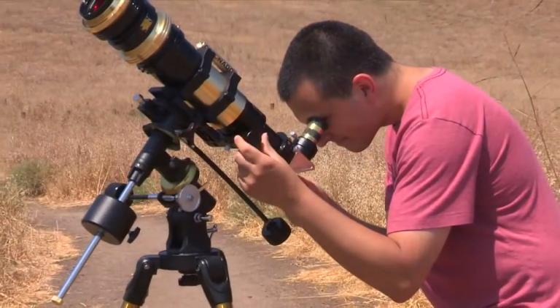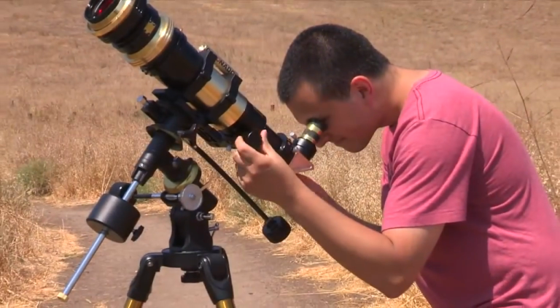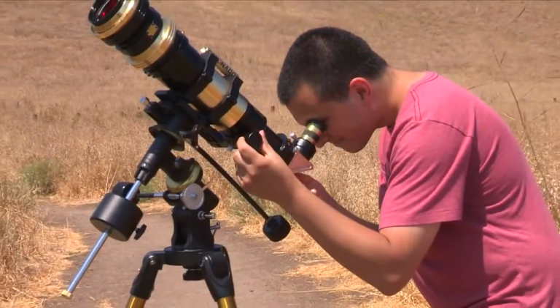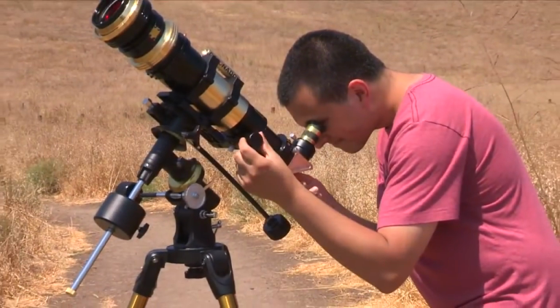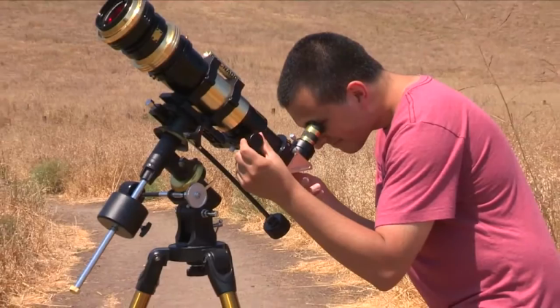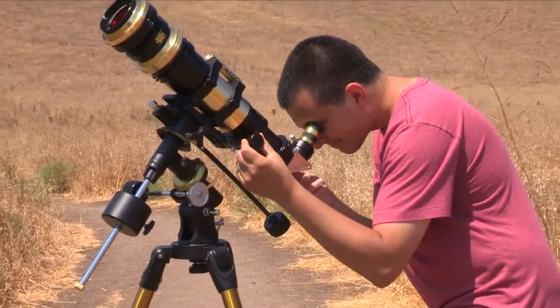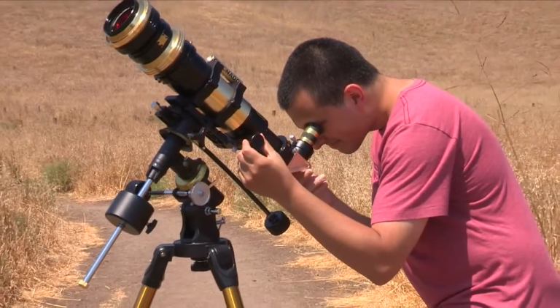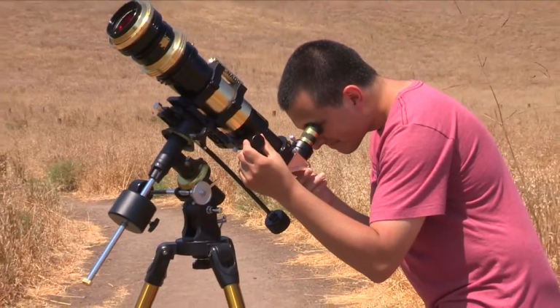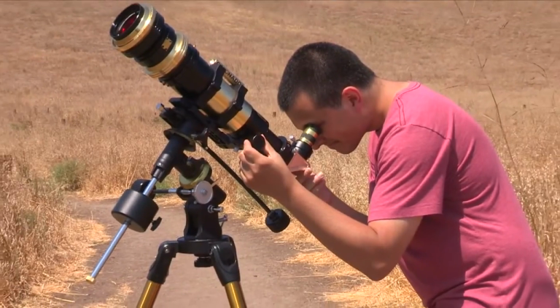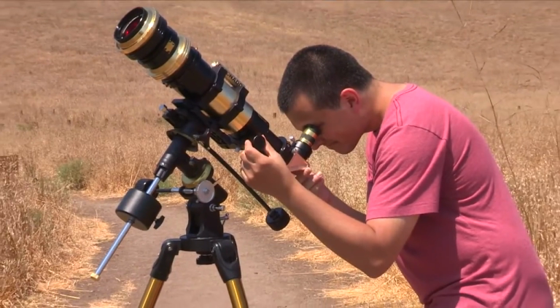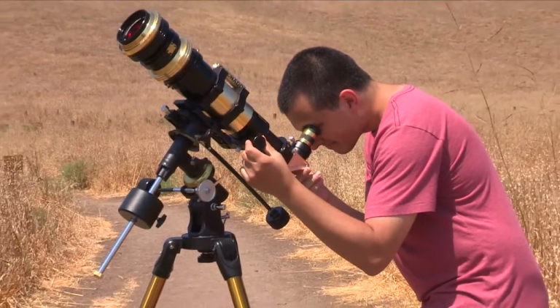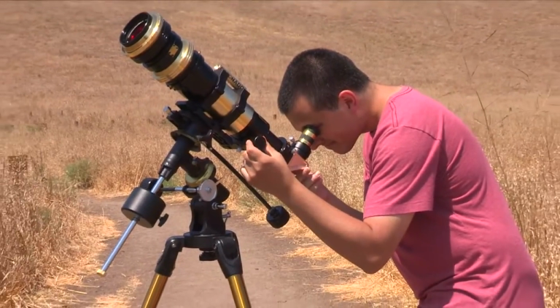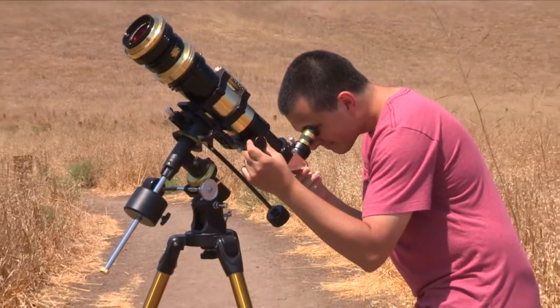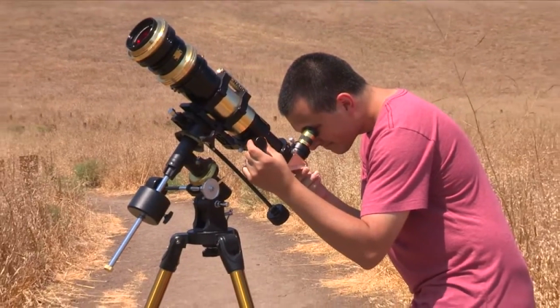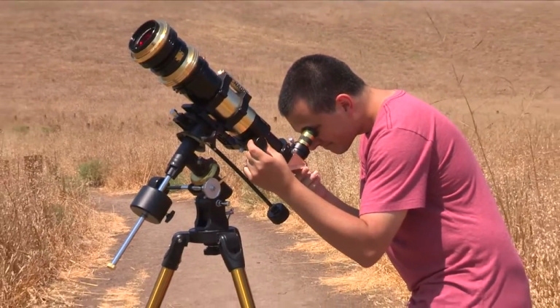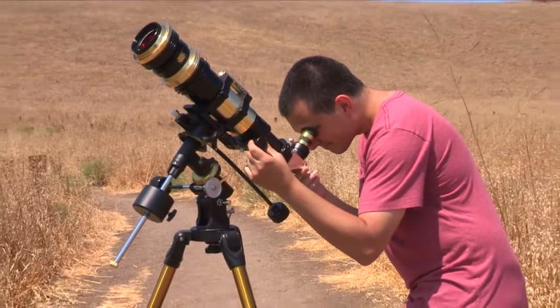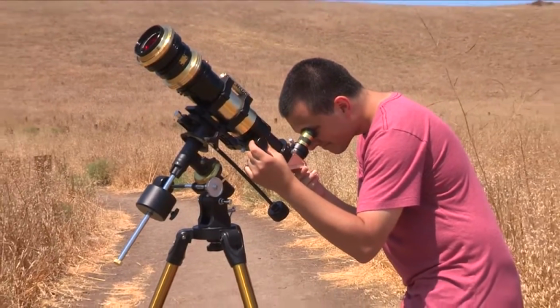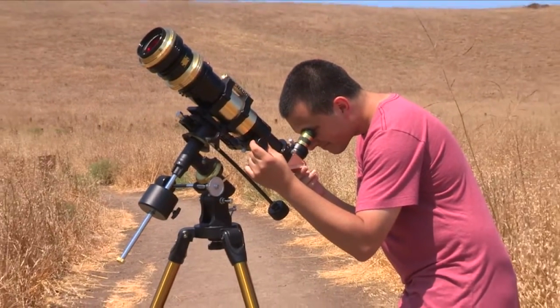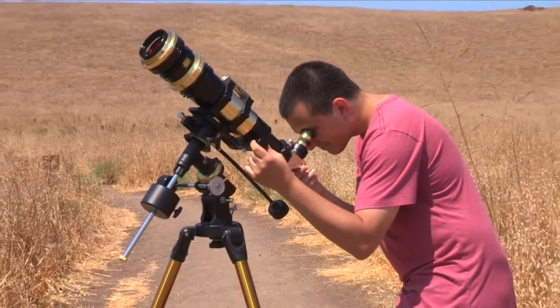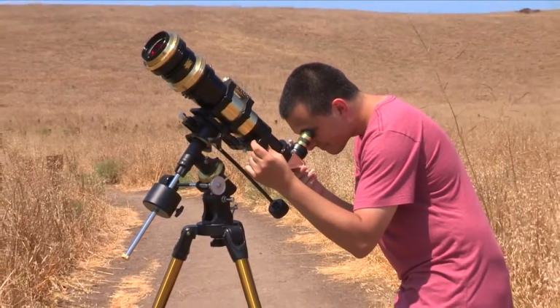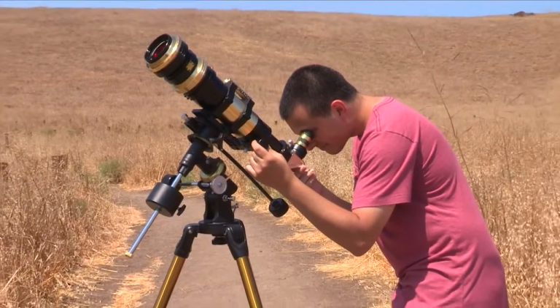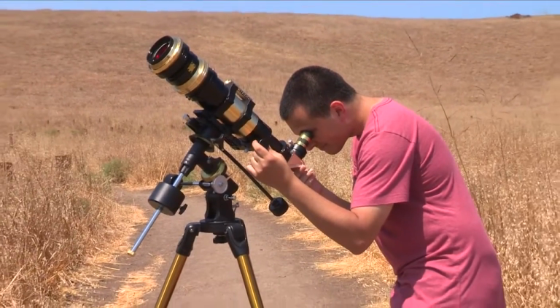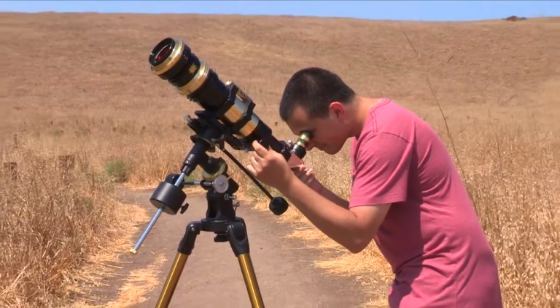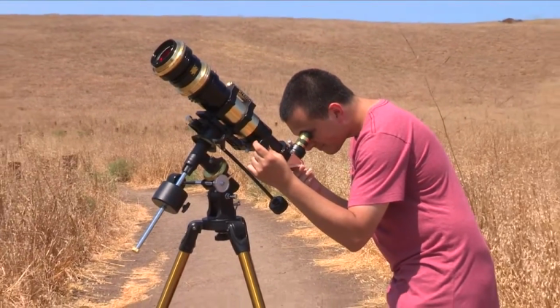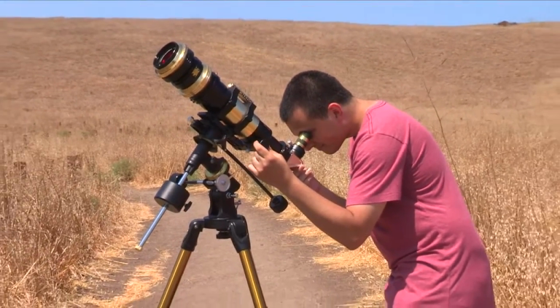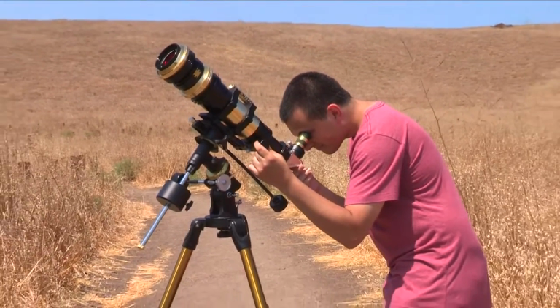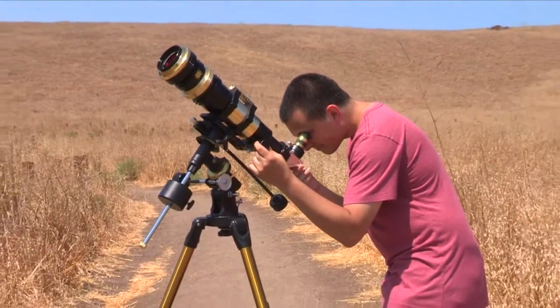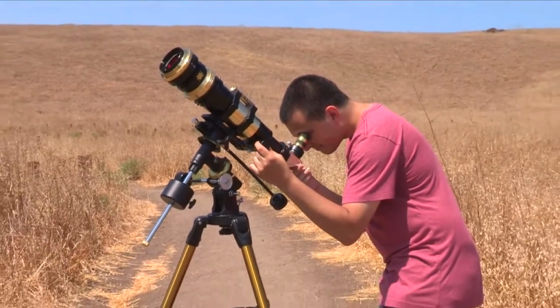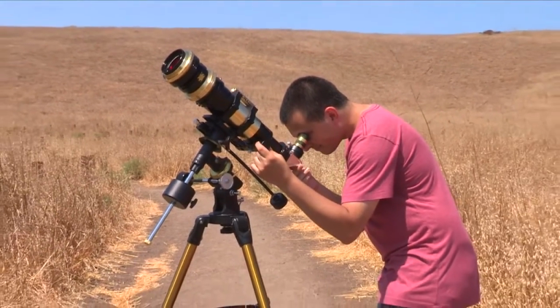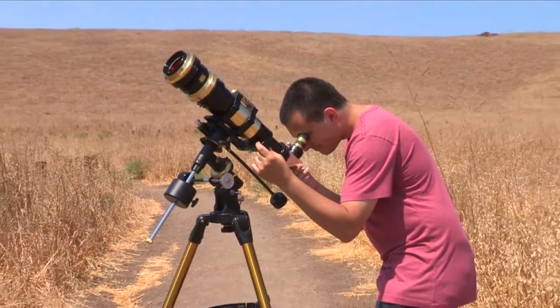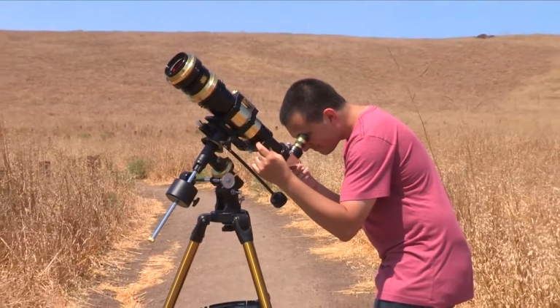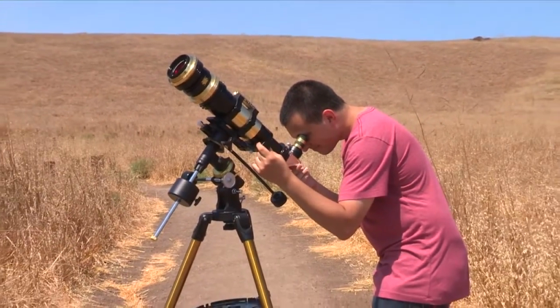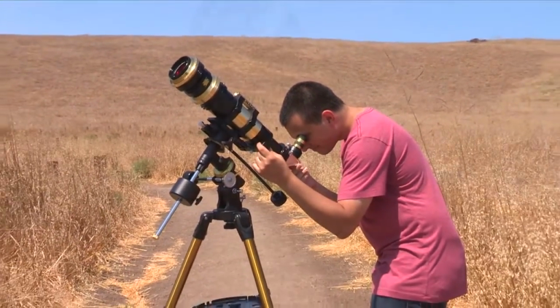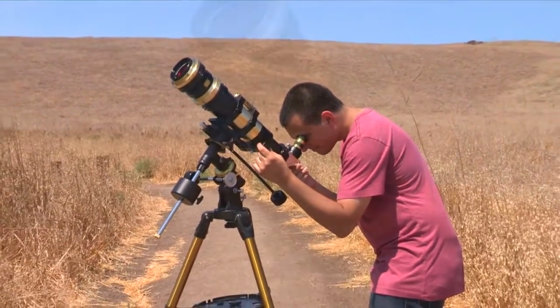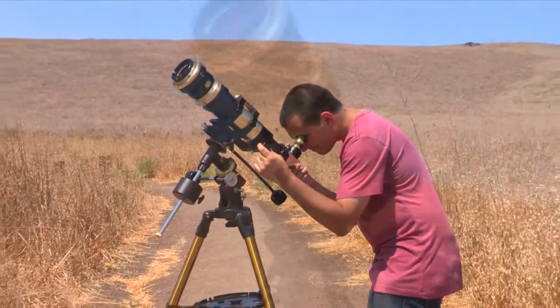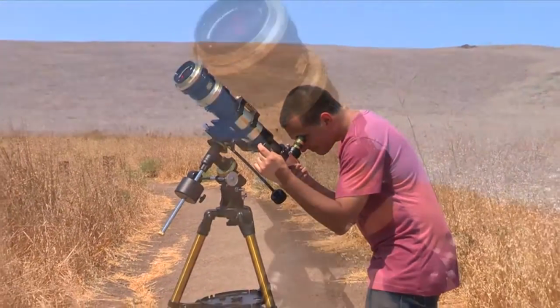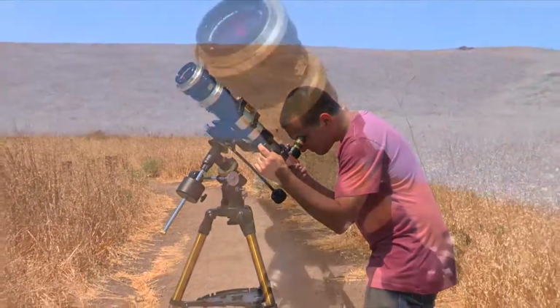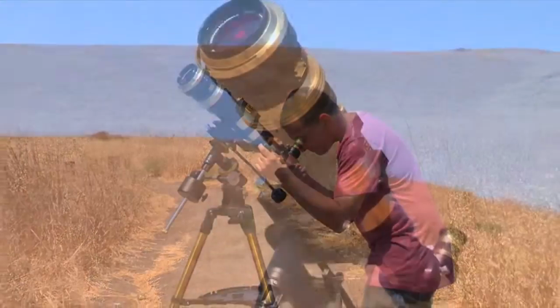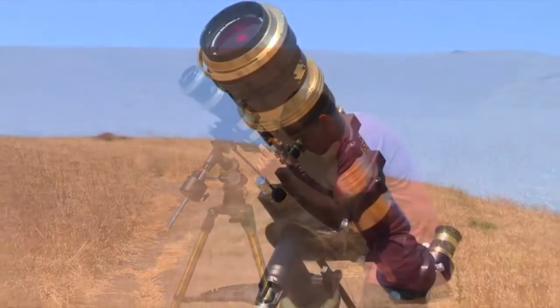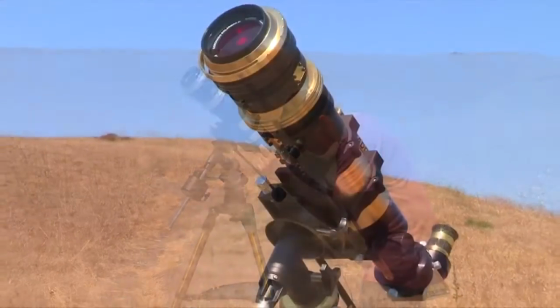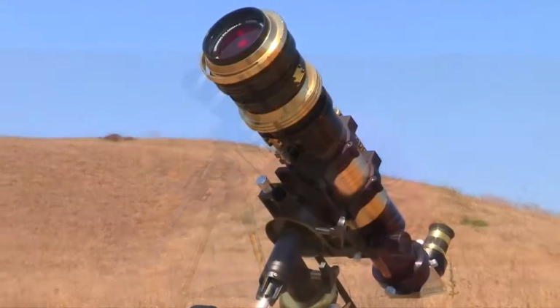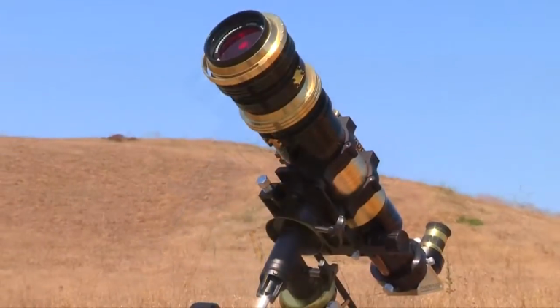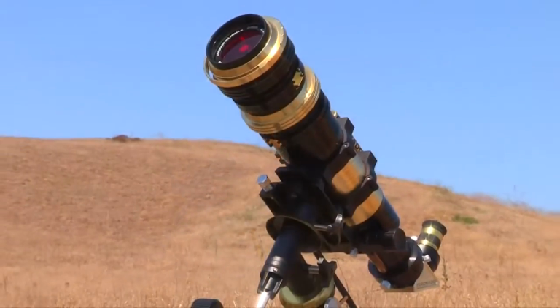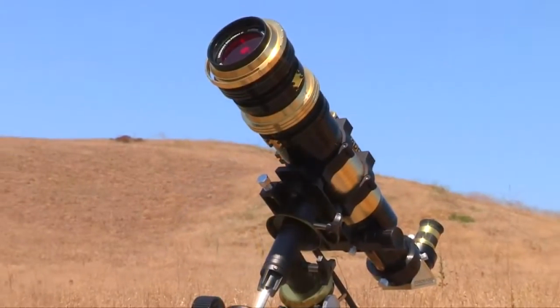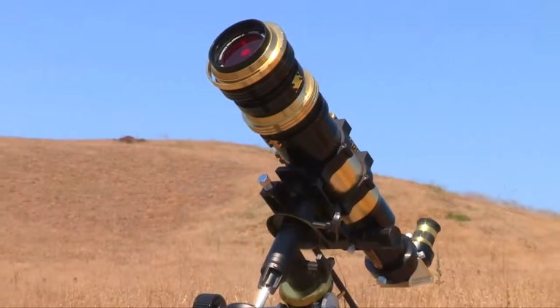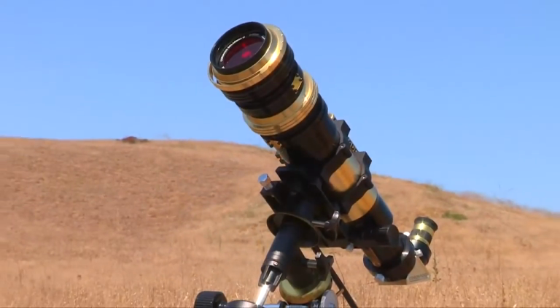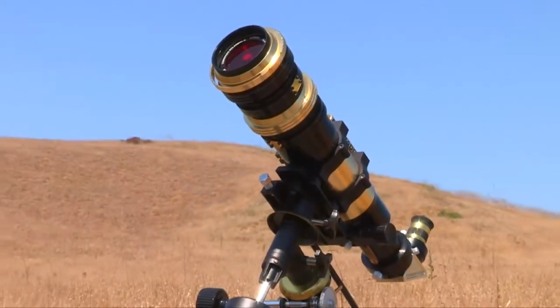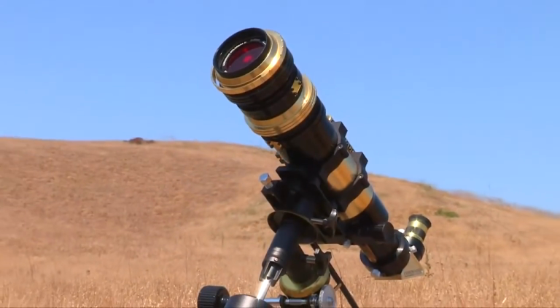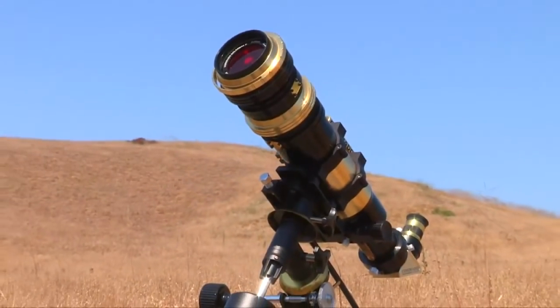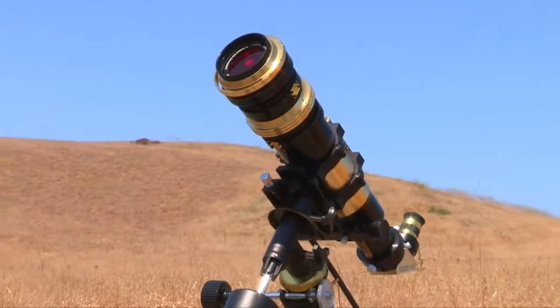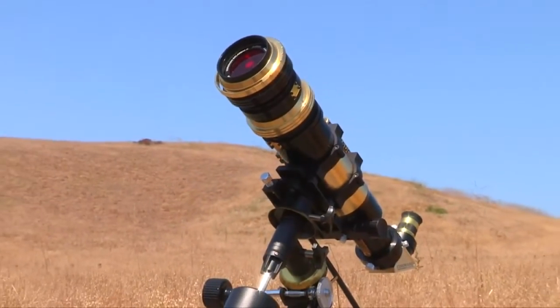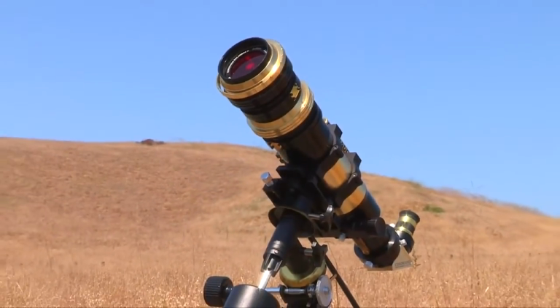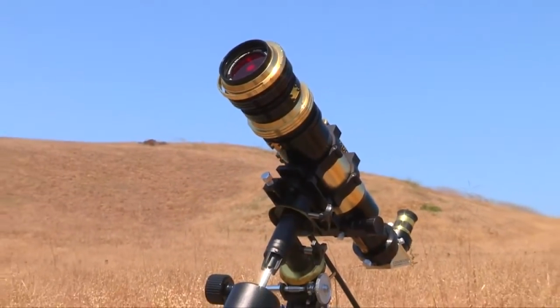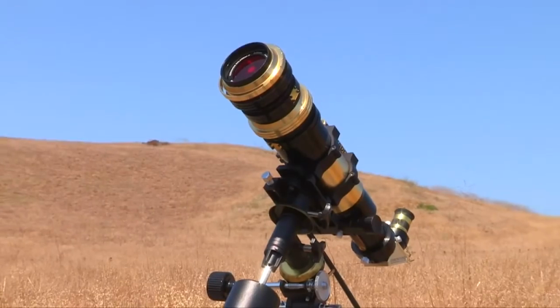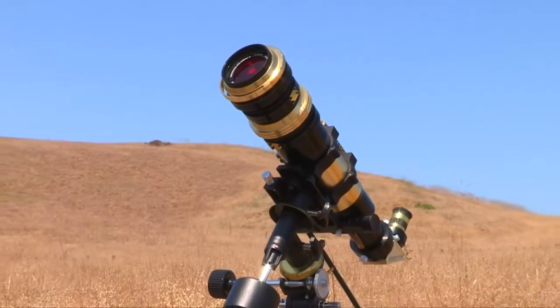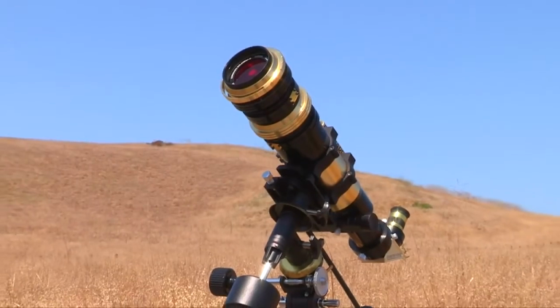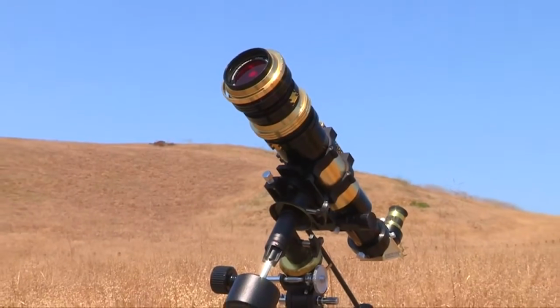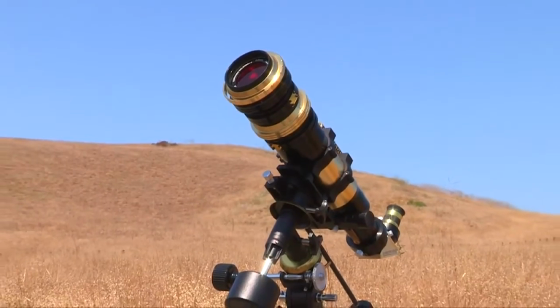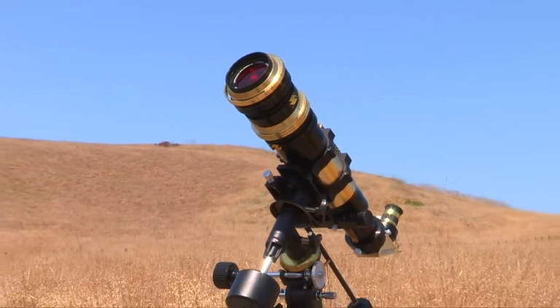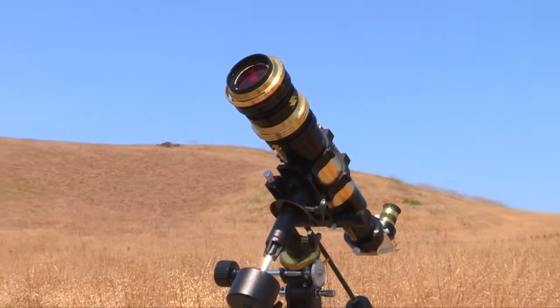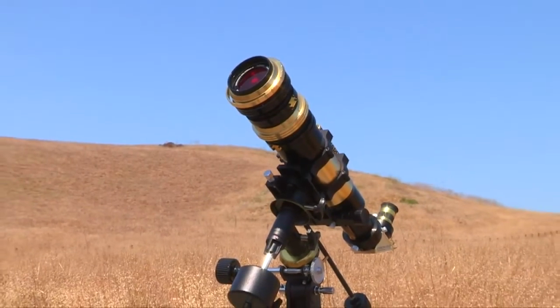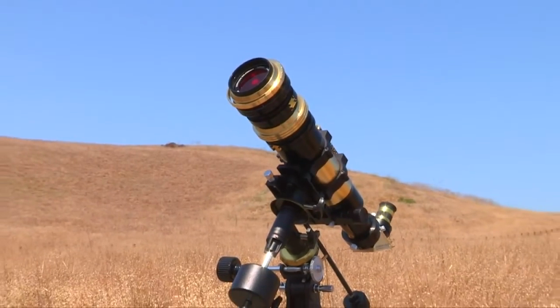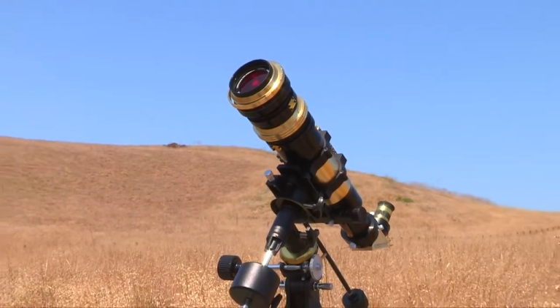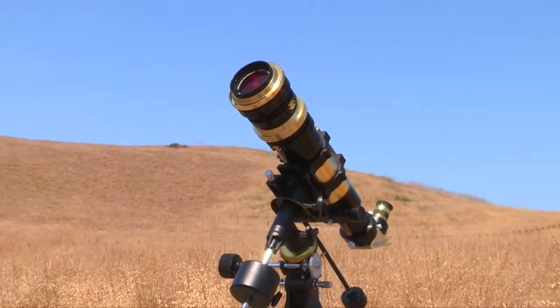Whether you are focusing on the solar edge or surface features in the chromosphere, the SolarMax 3 70mm is the solar scope for you.